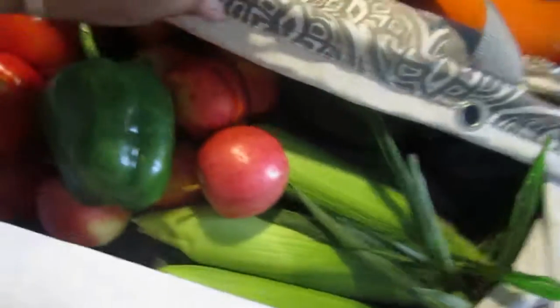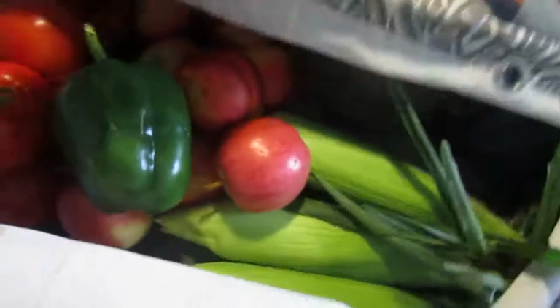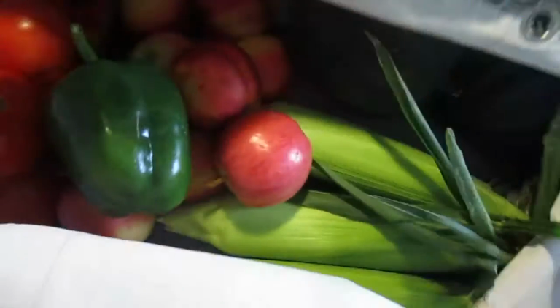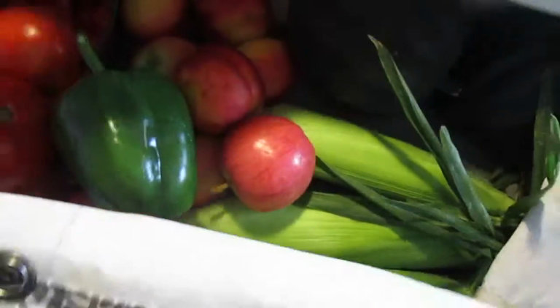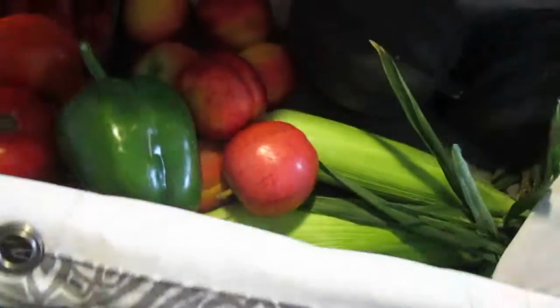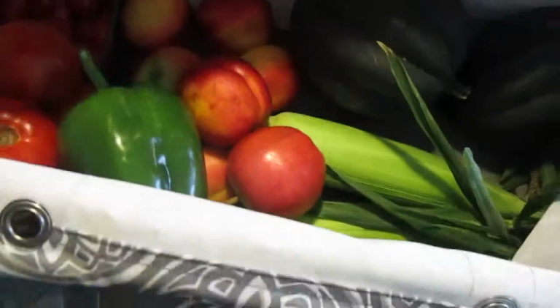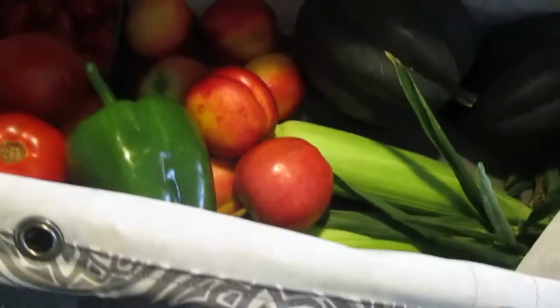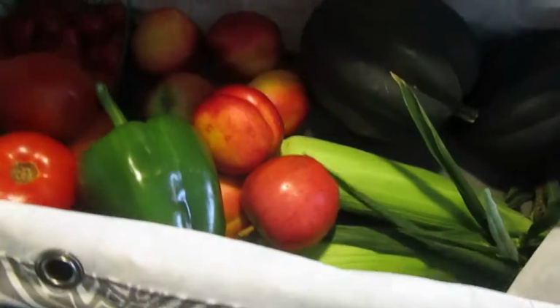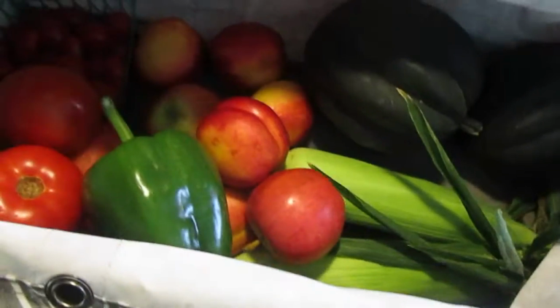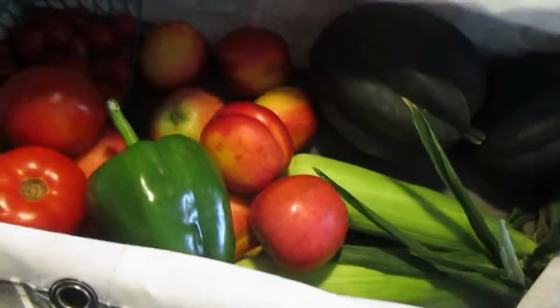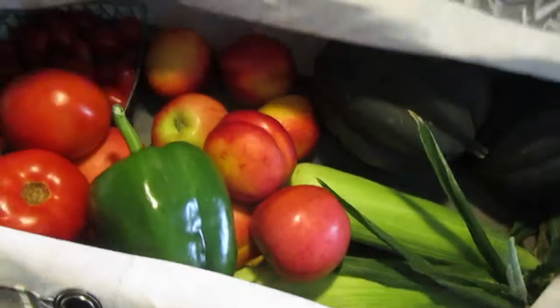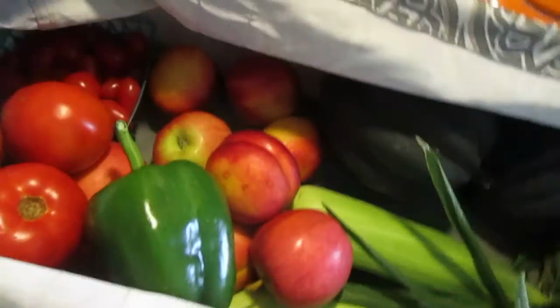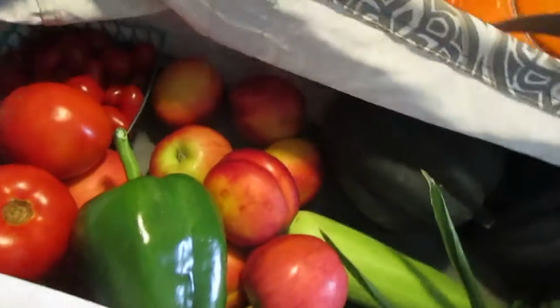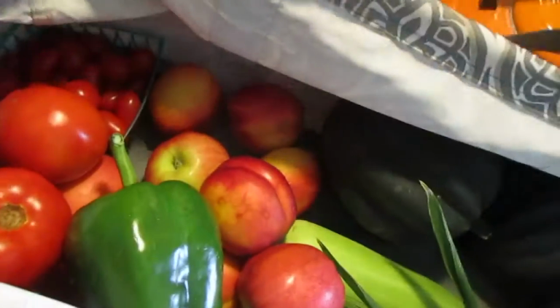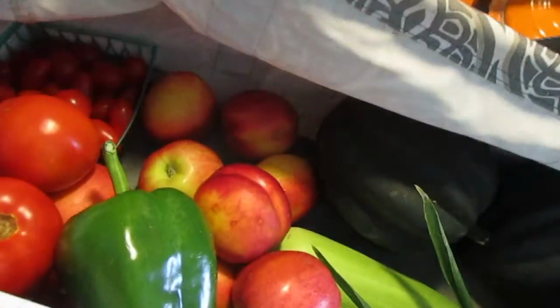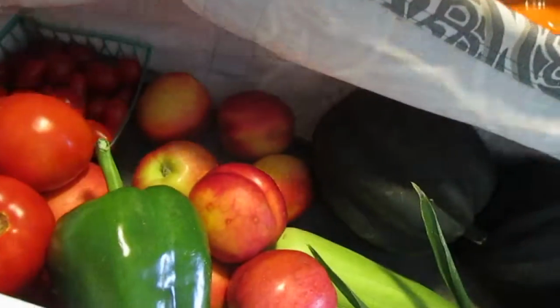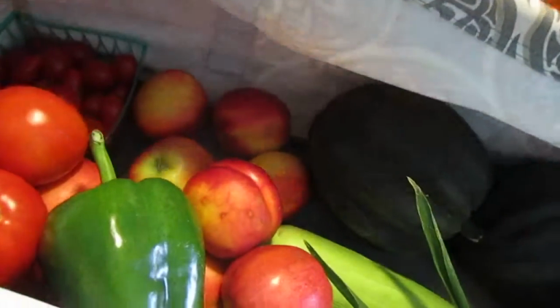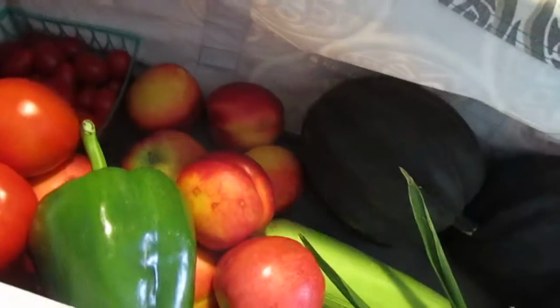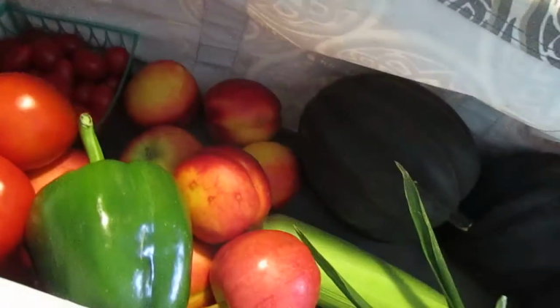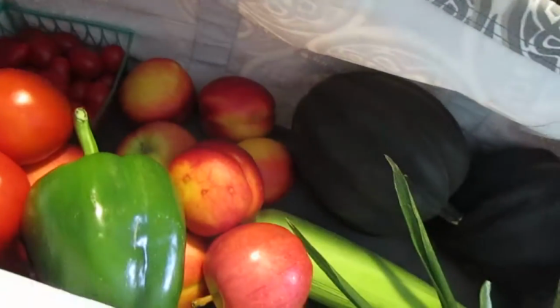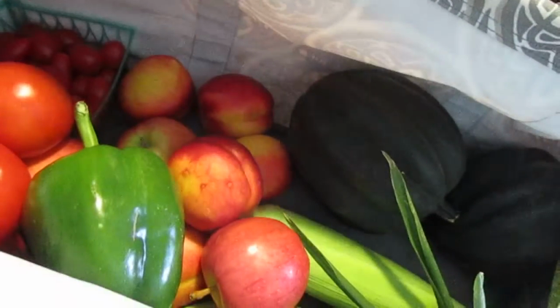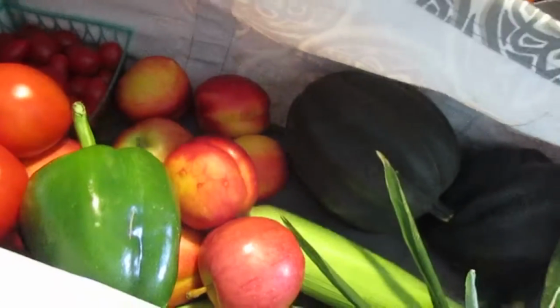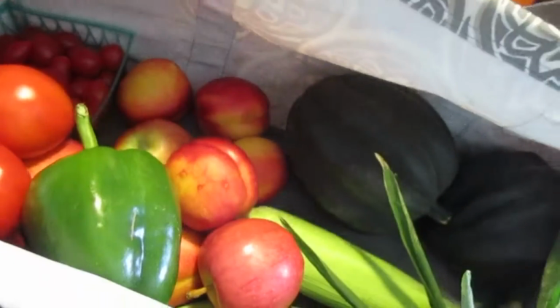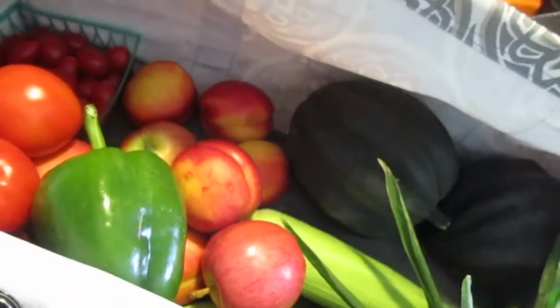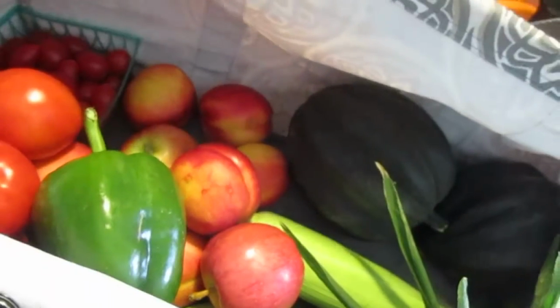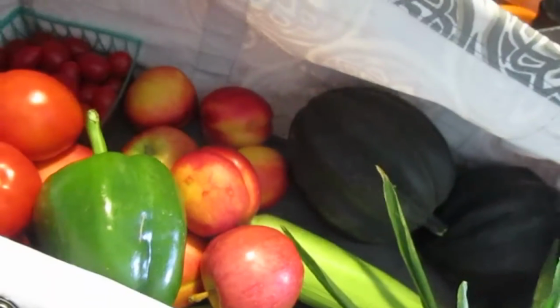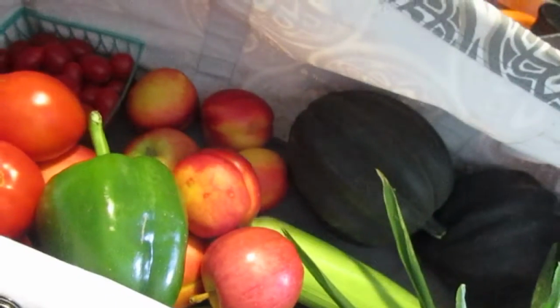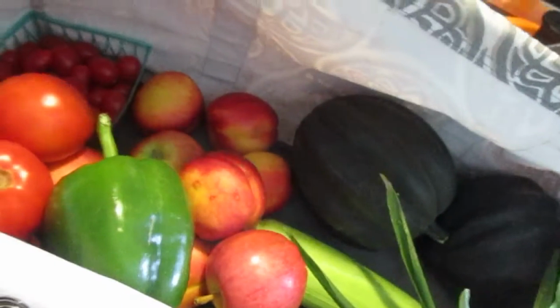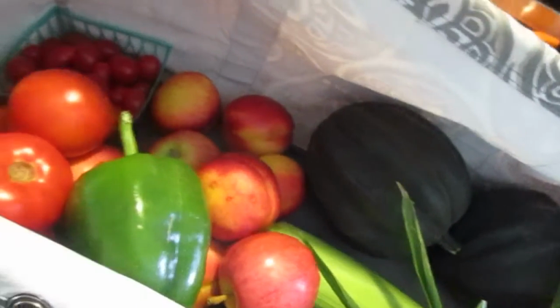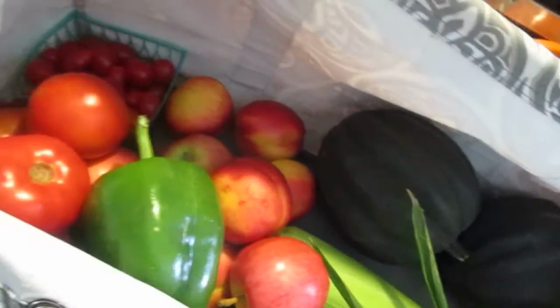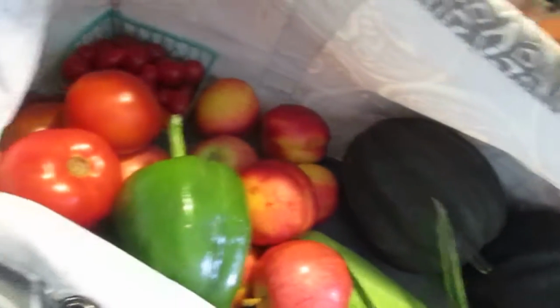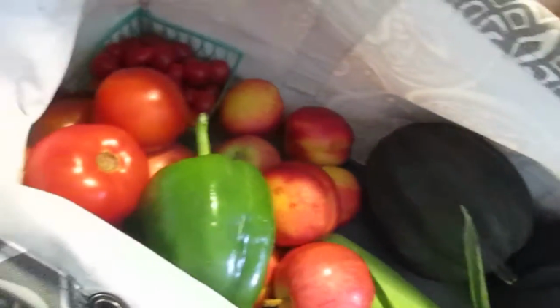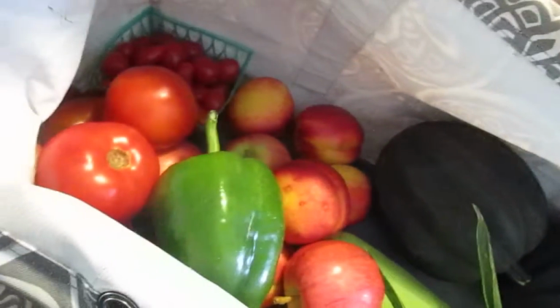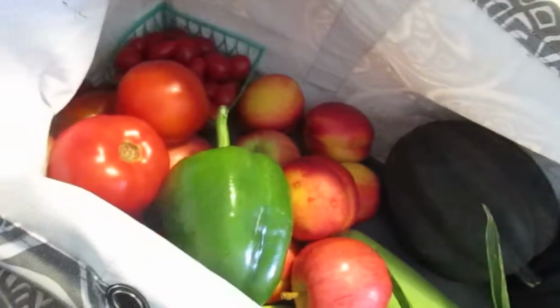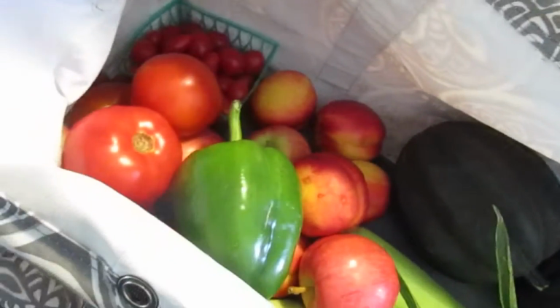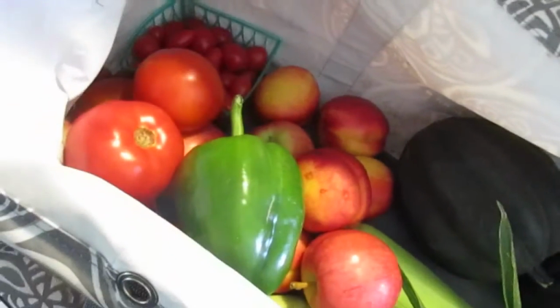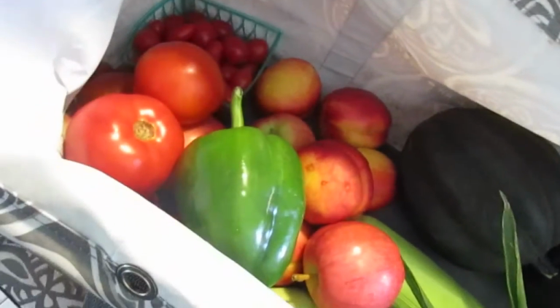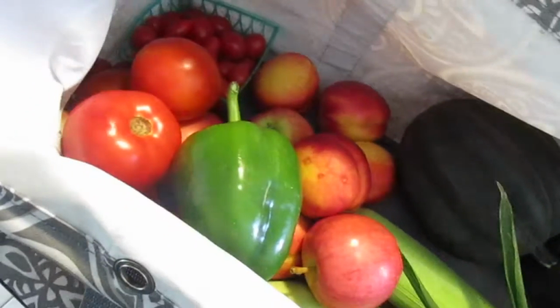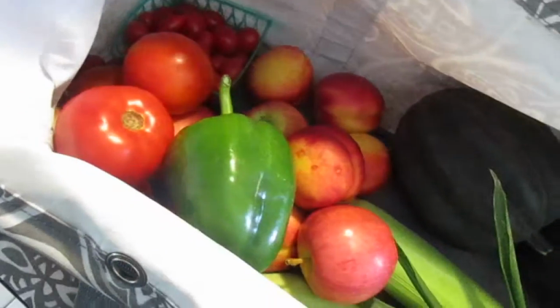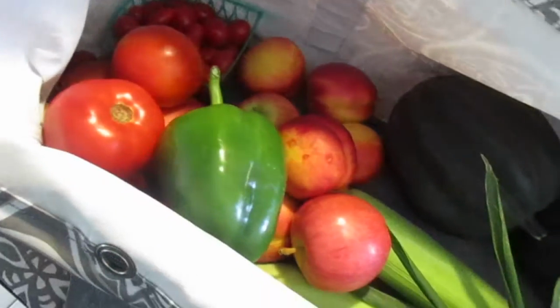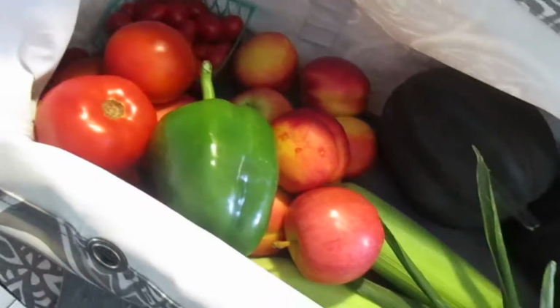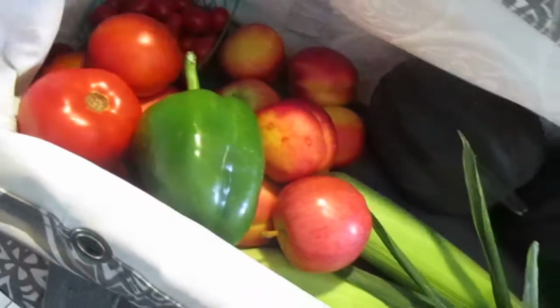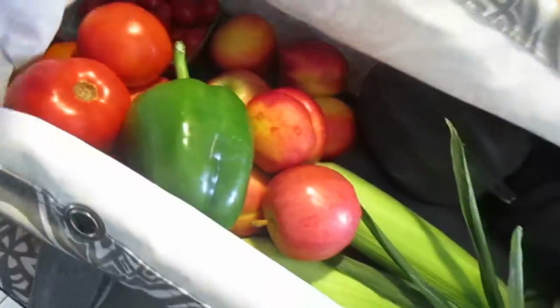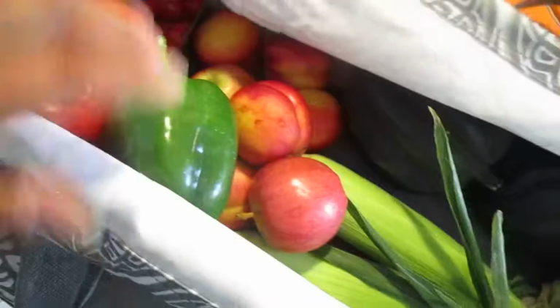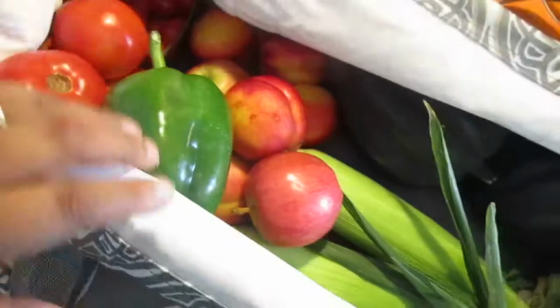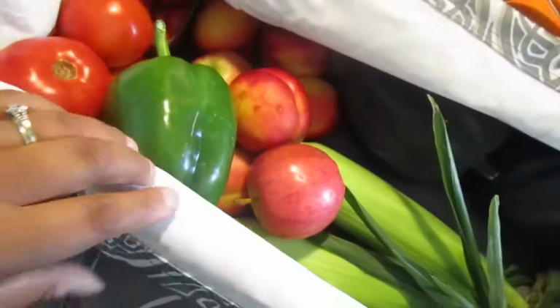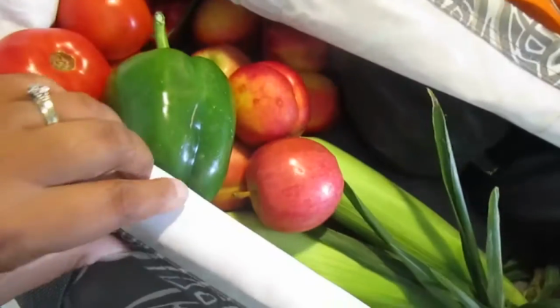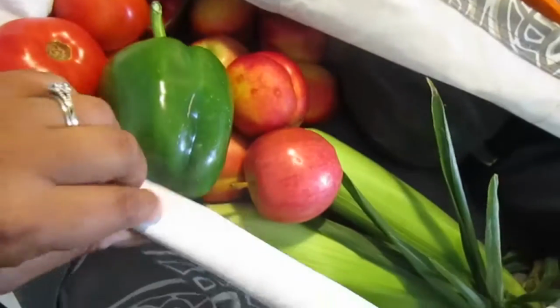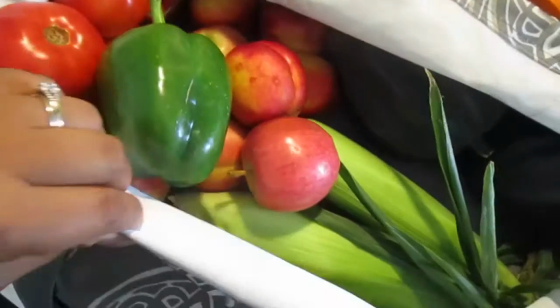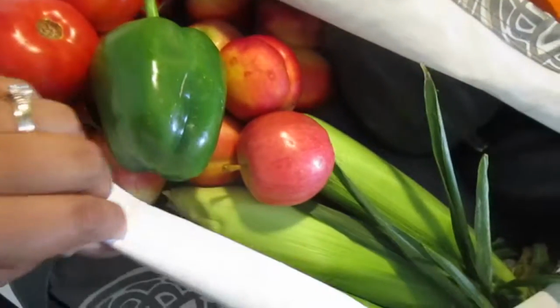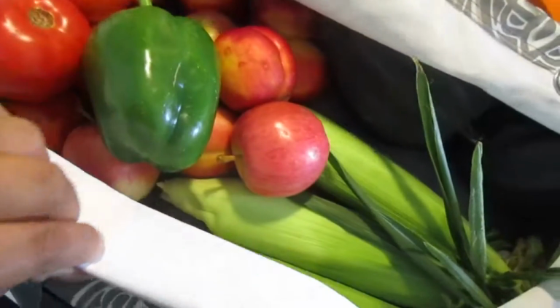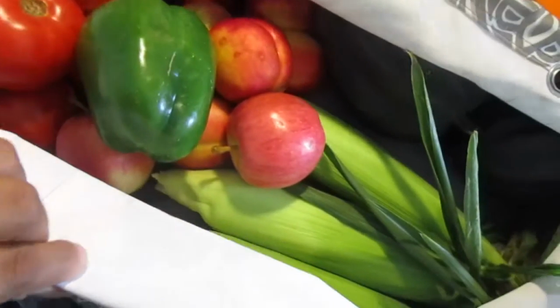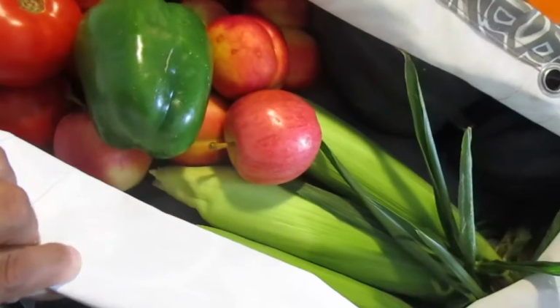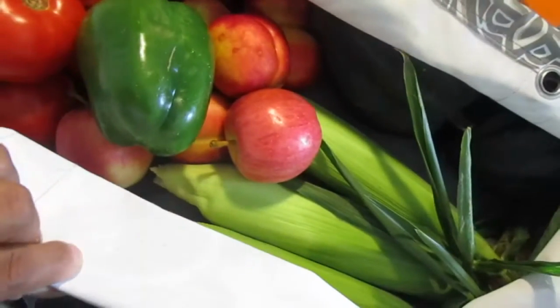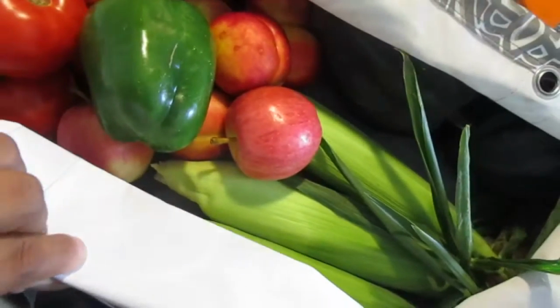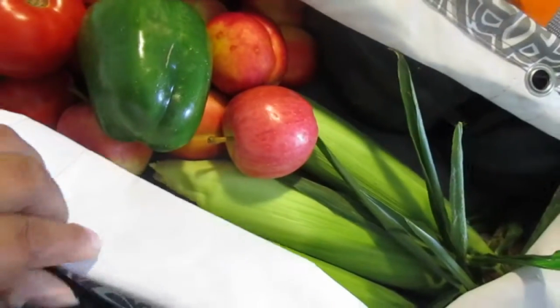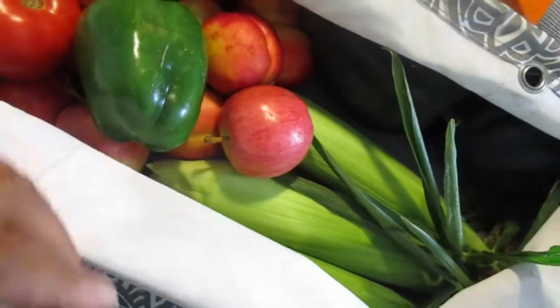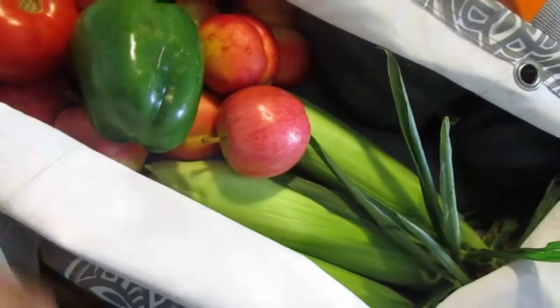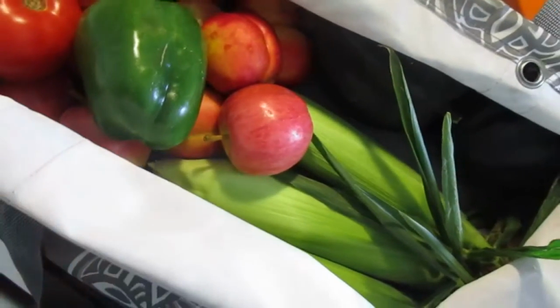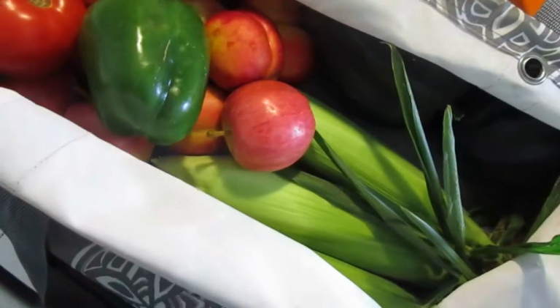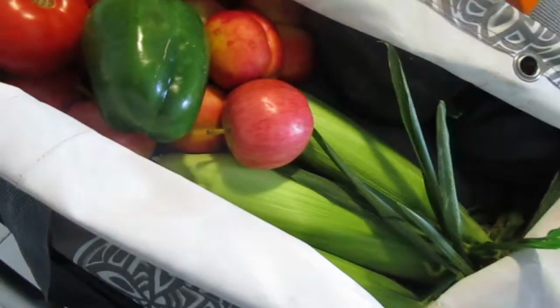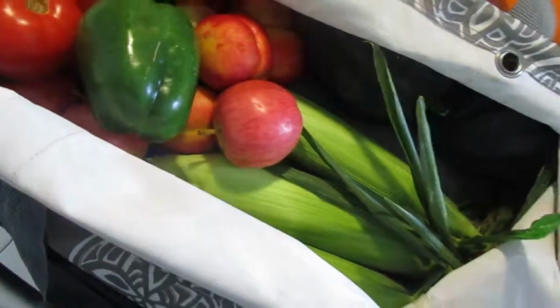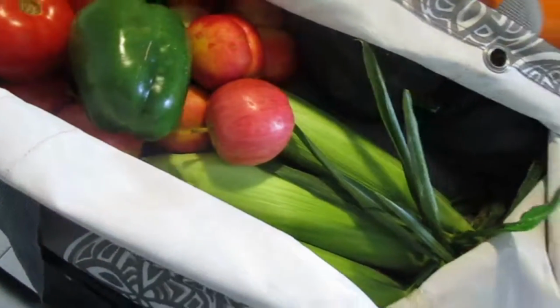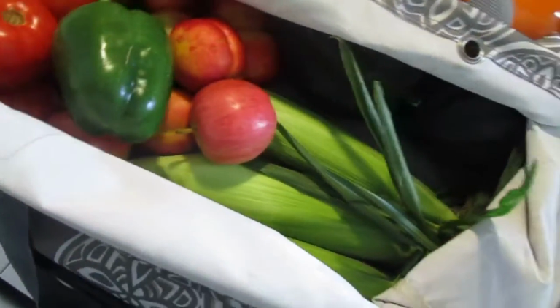So this is week four. We only have a couple more weeks. This looks like a good basket and we'll see you next week. Bye.